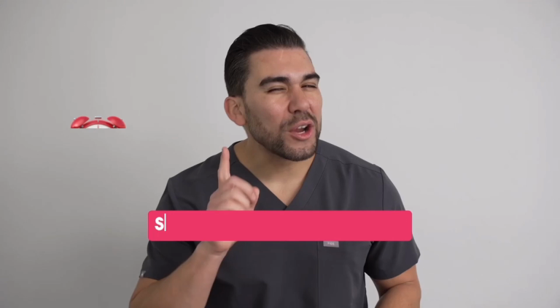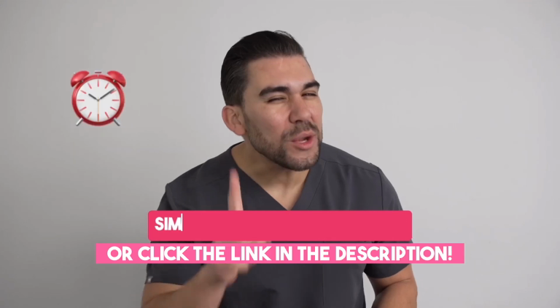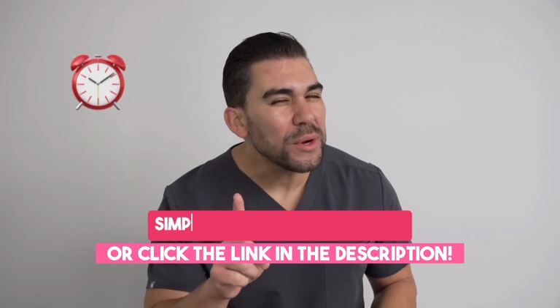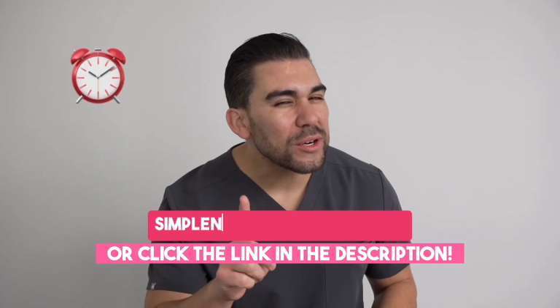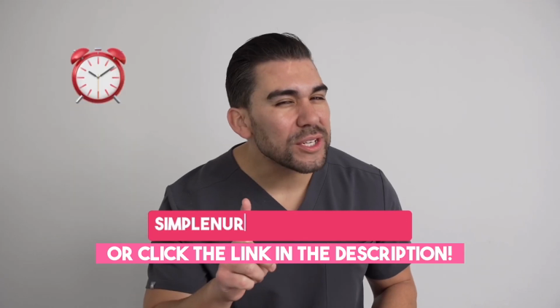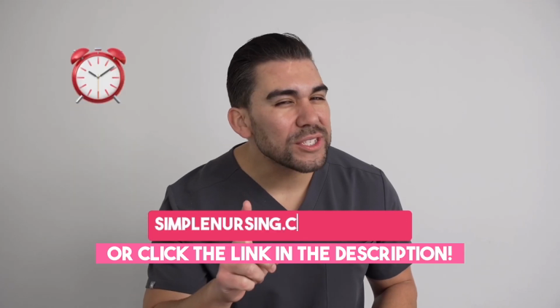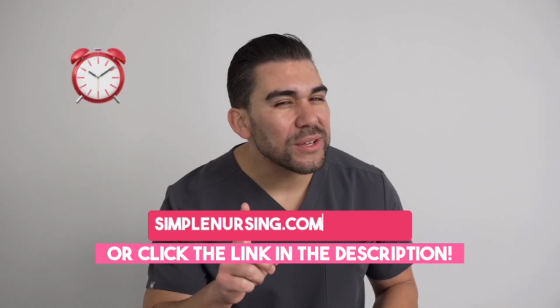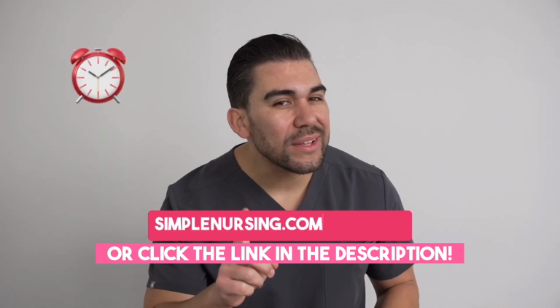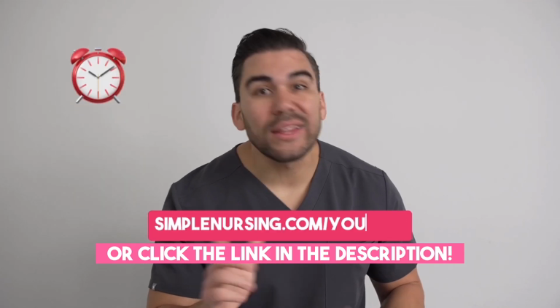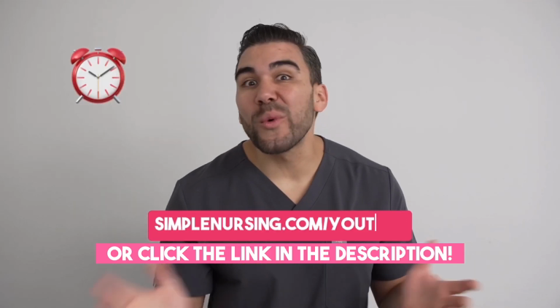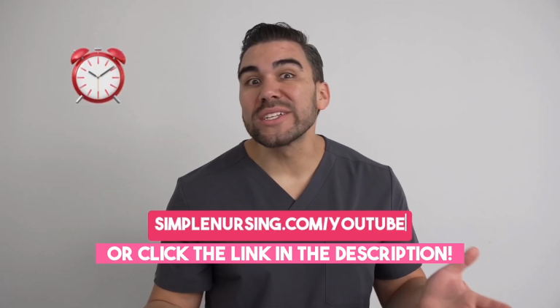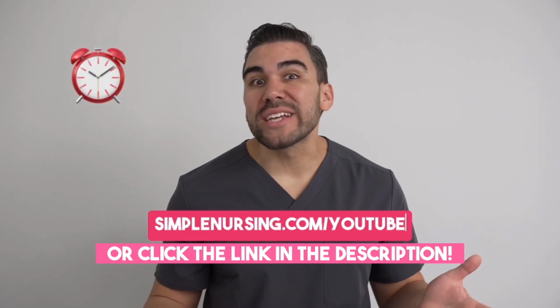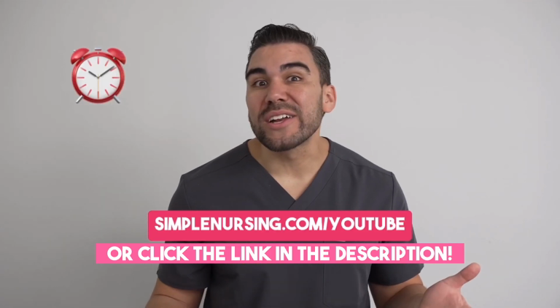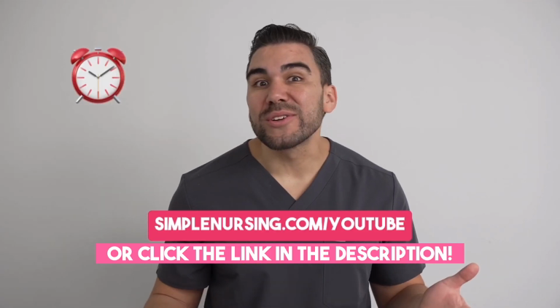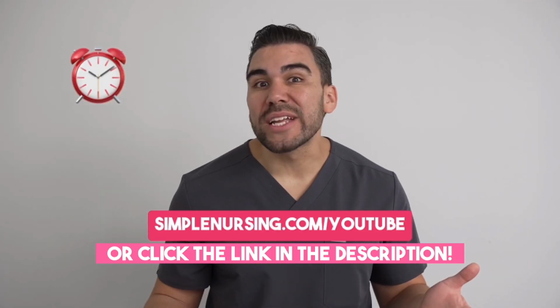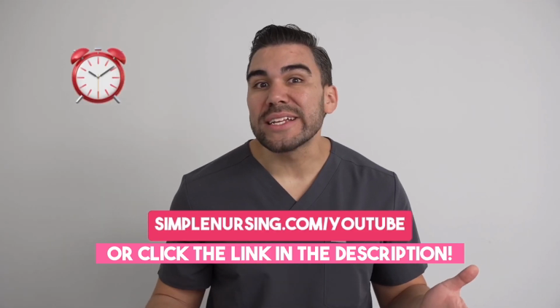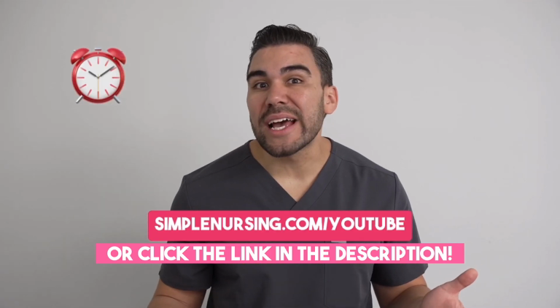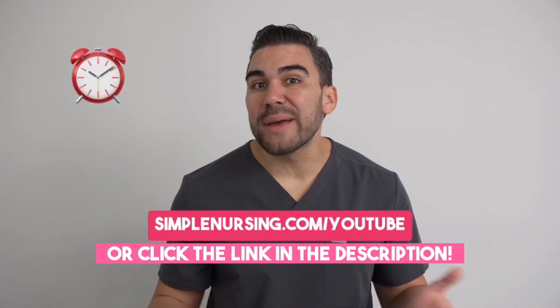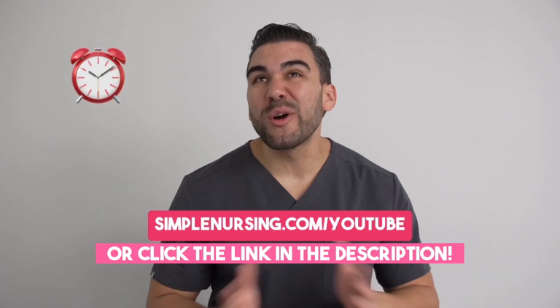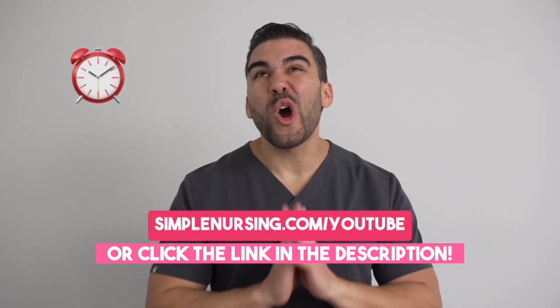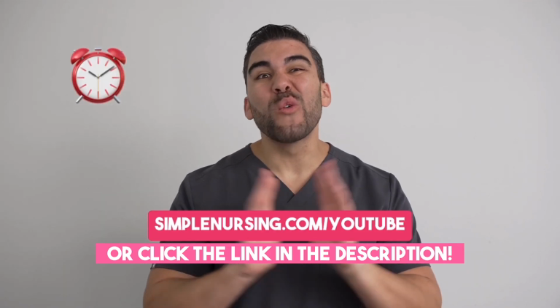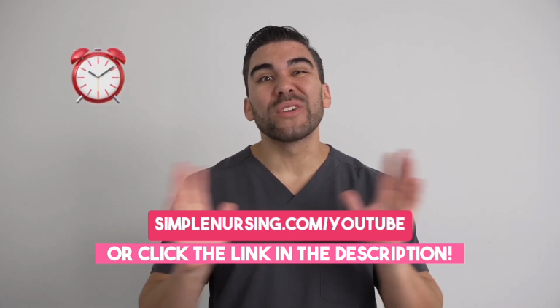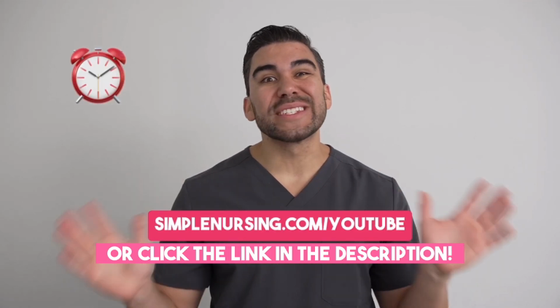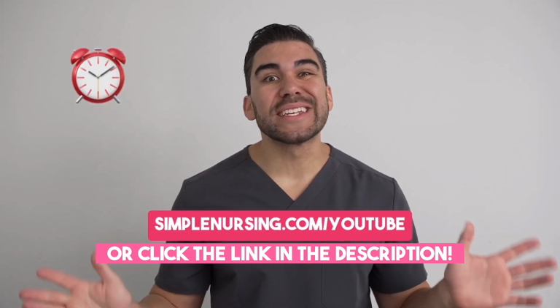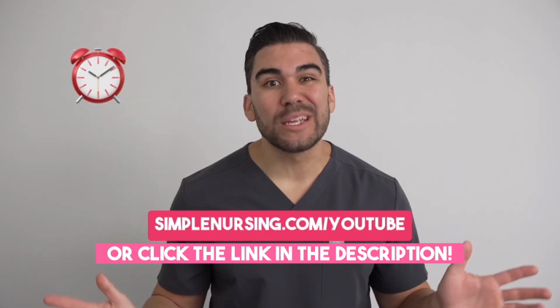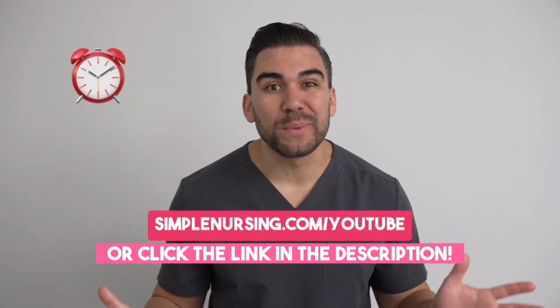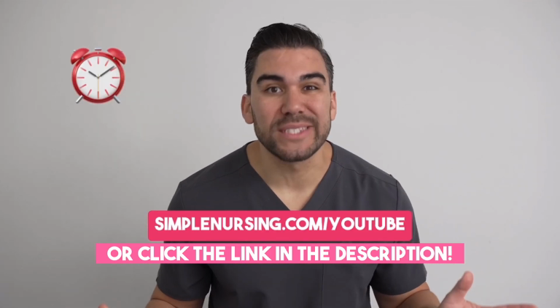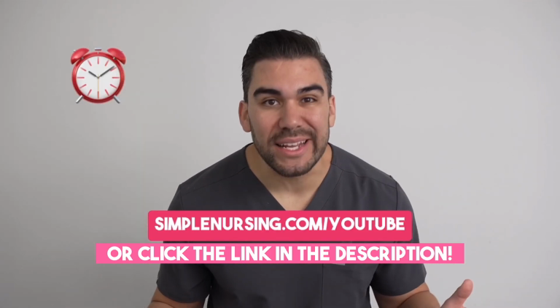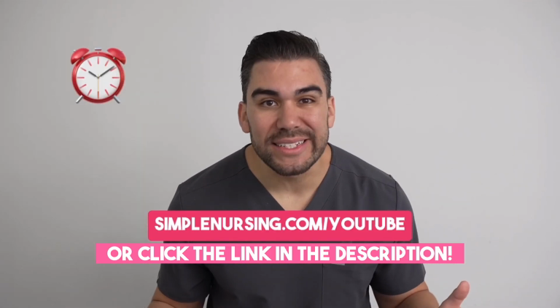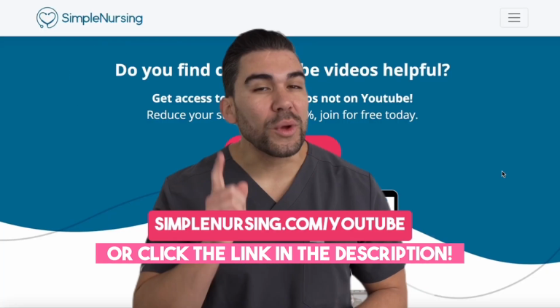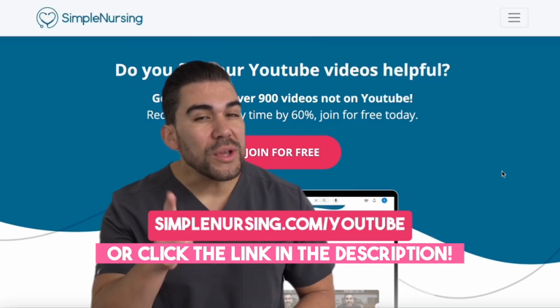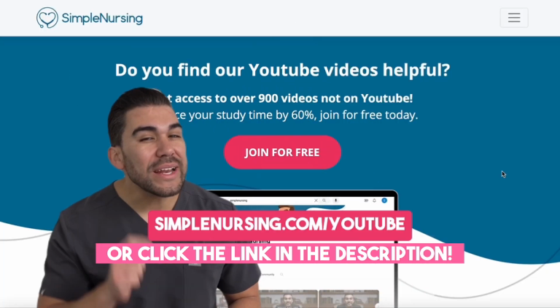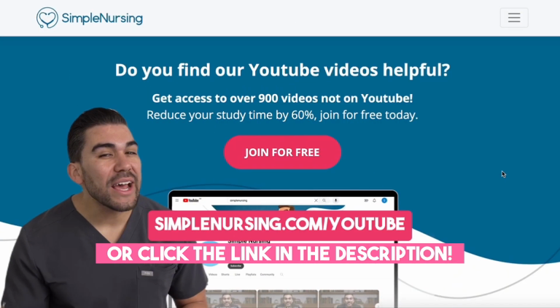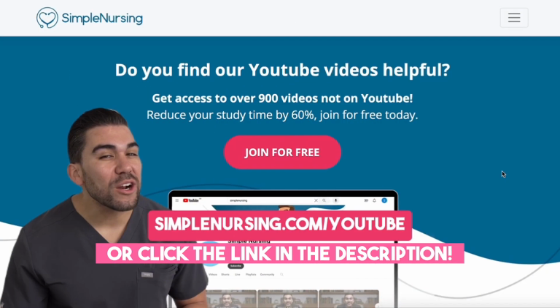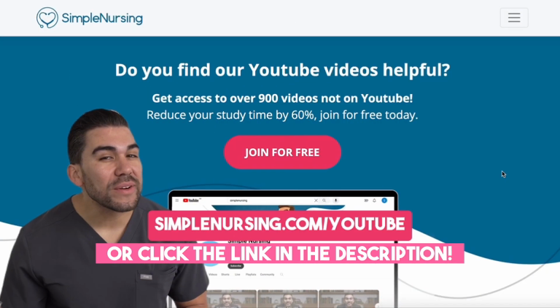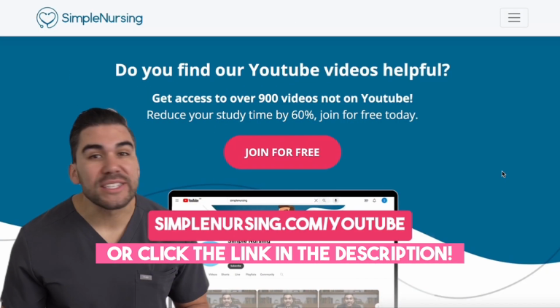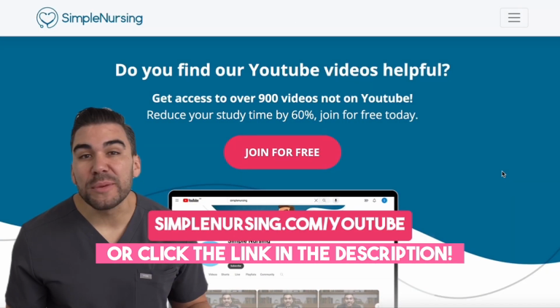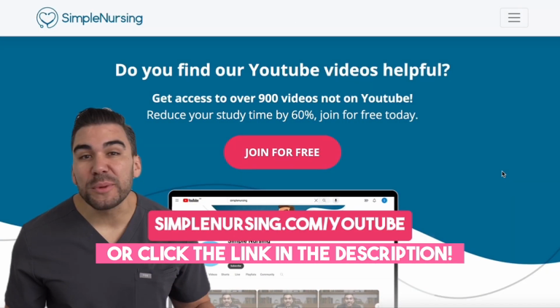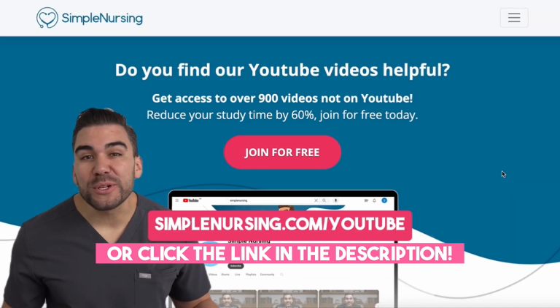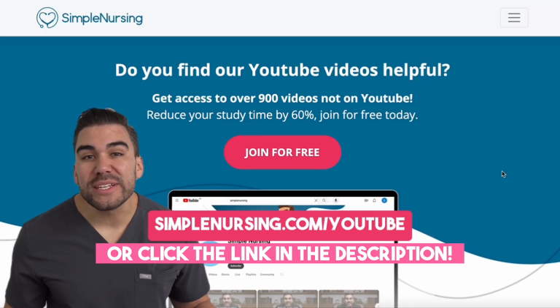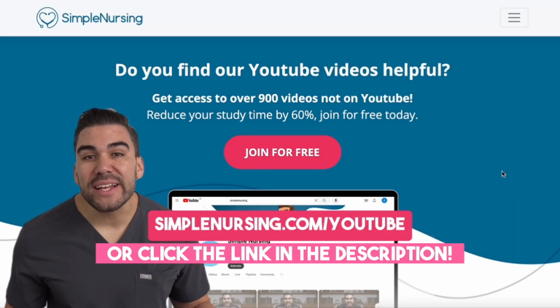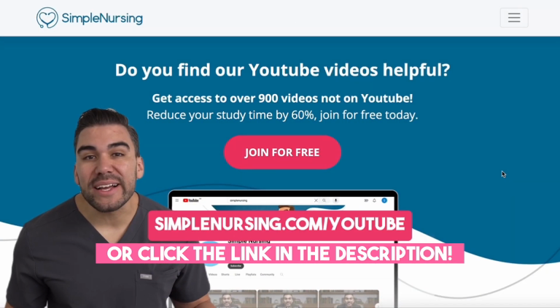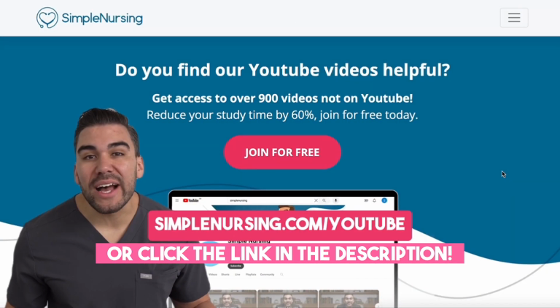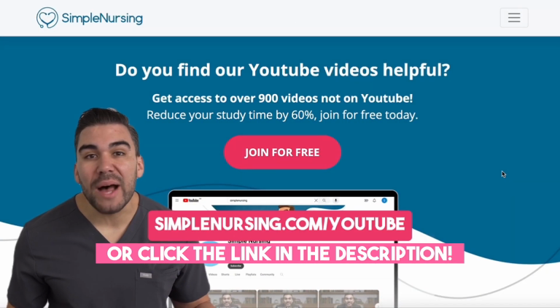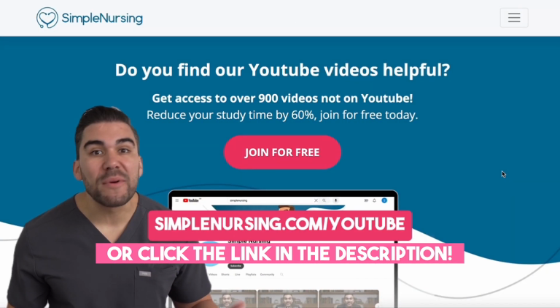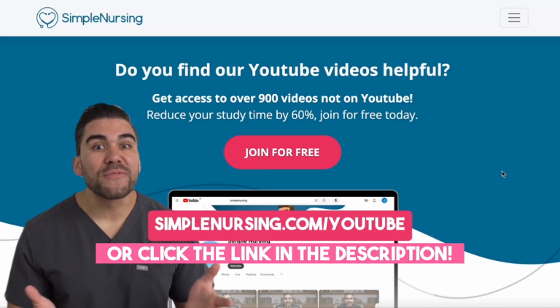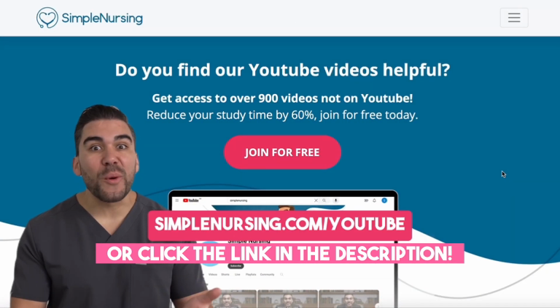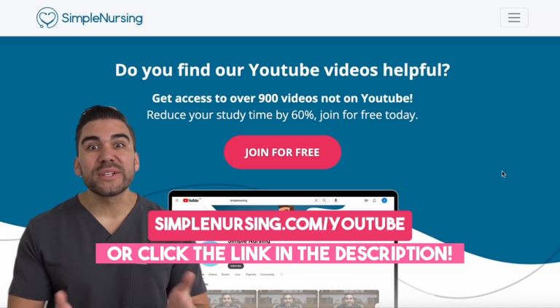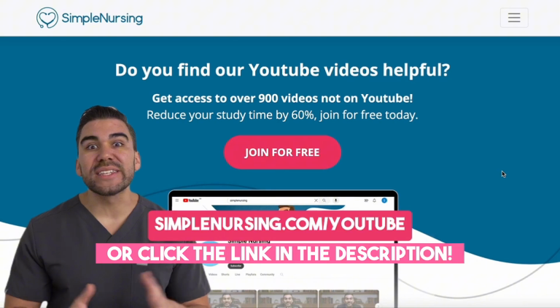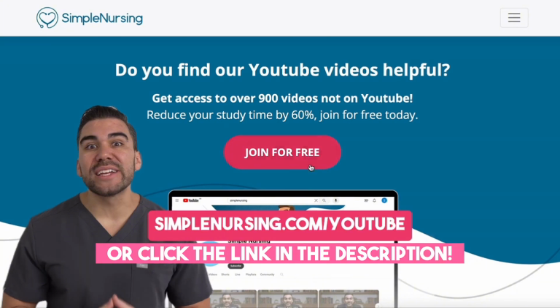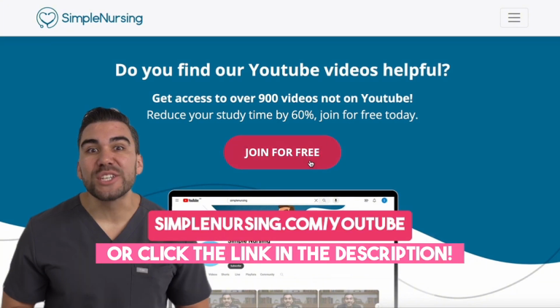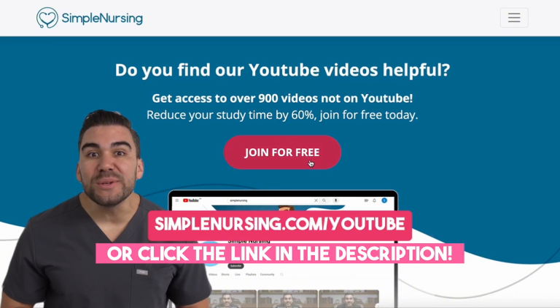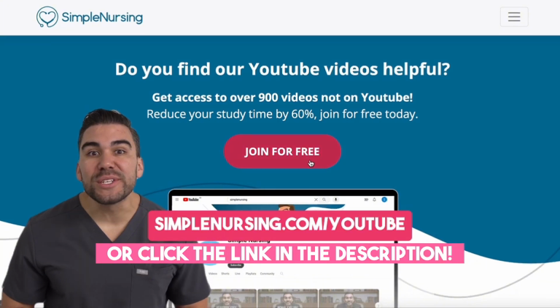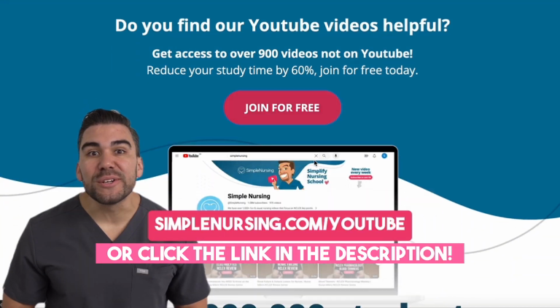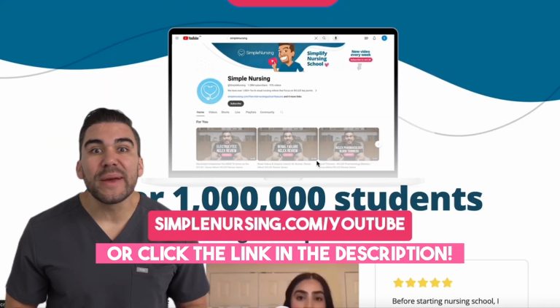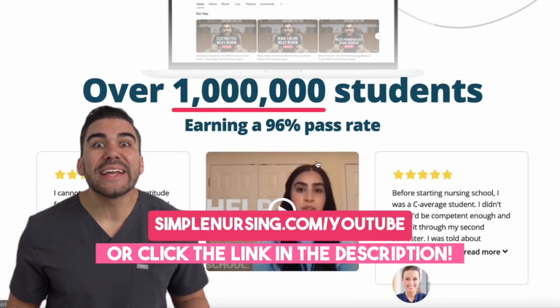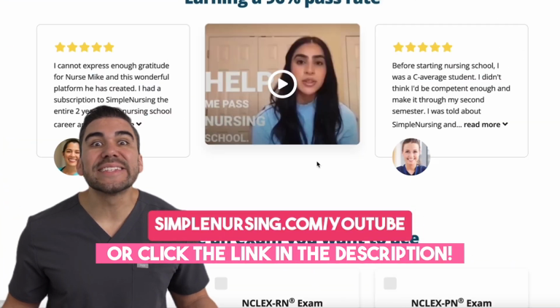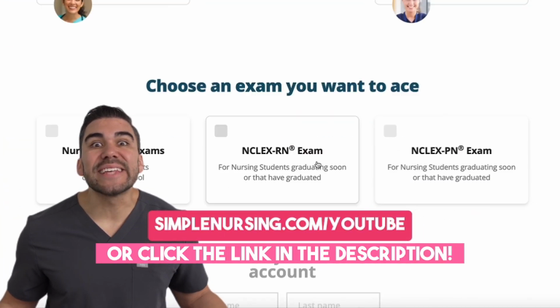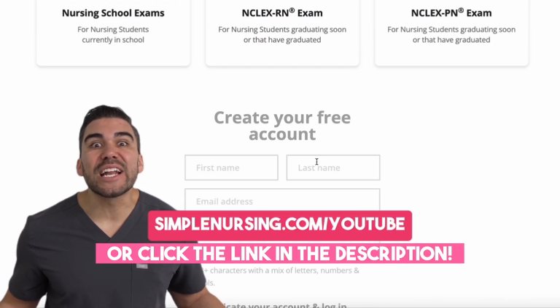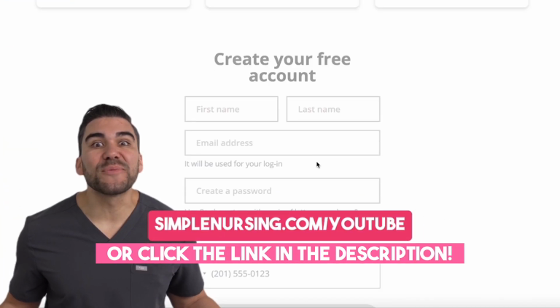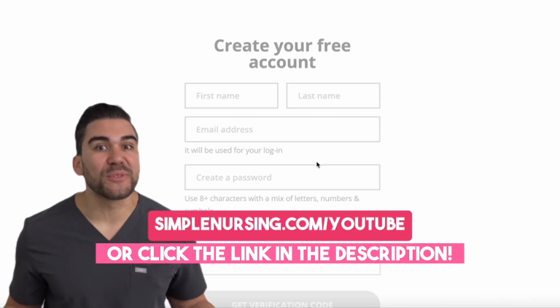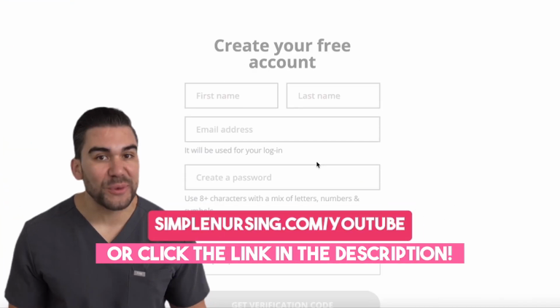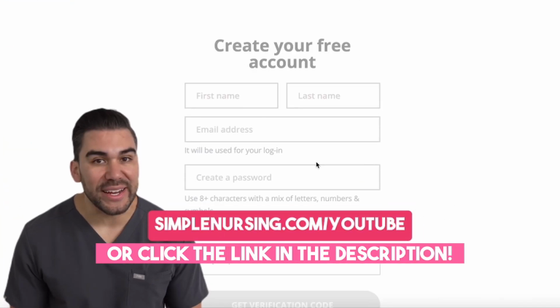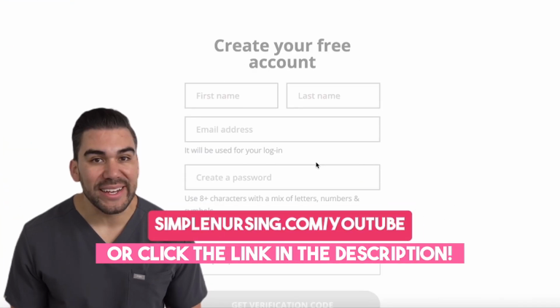Are you a nursing student that wants to cut your study time by over 60%? You can head over to simplenursing.com/YouTube and sign up for free.